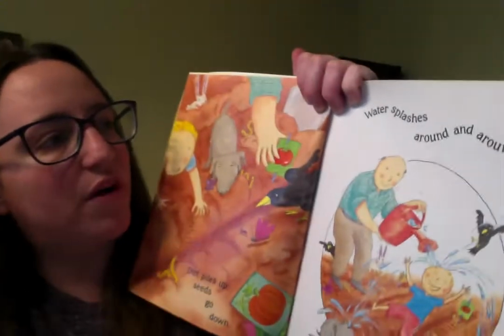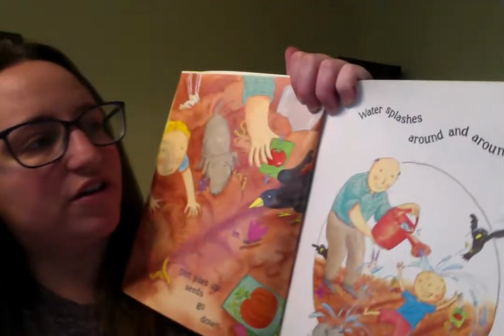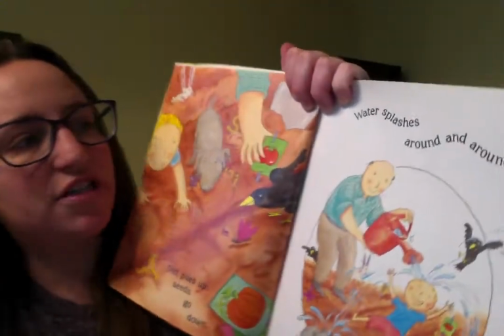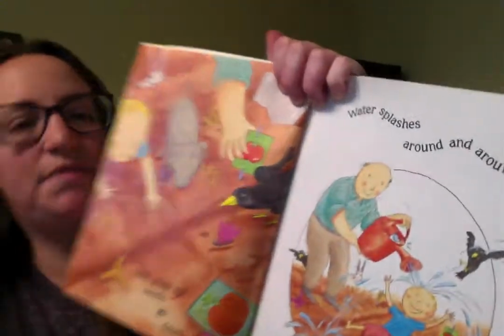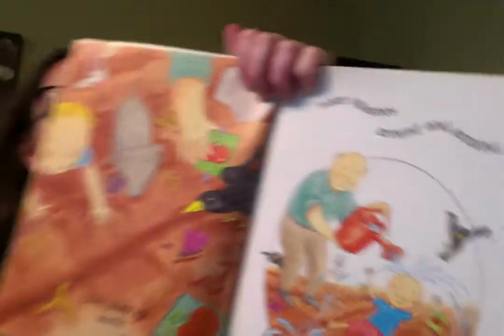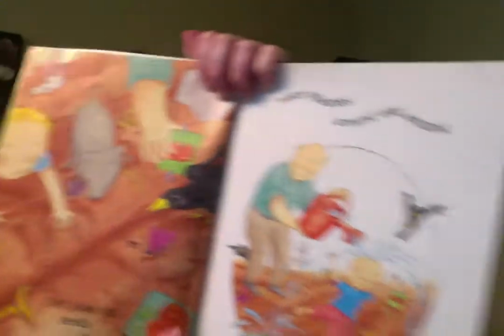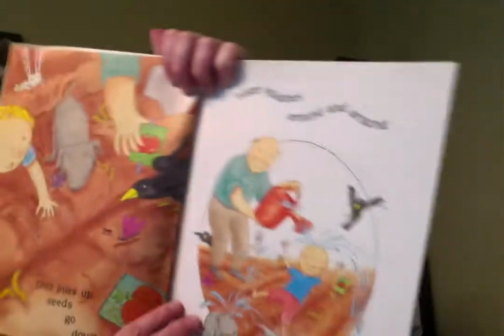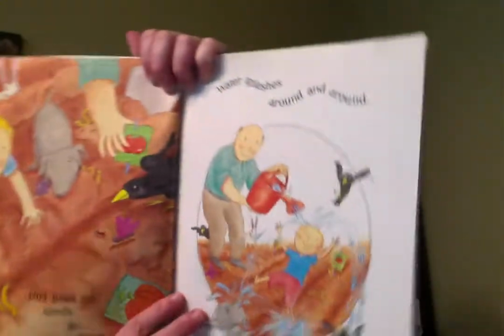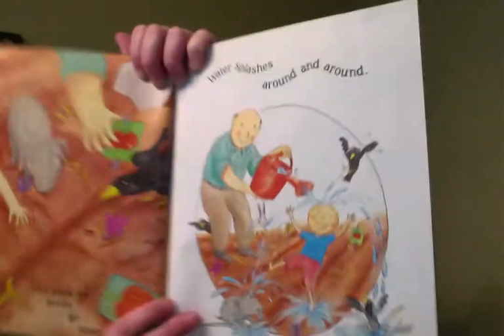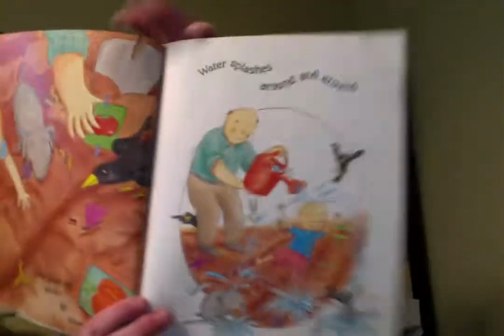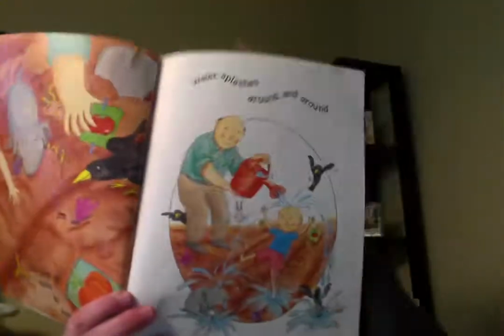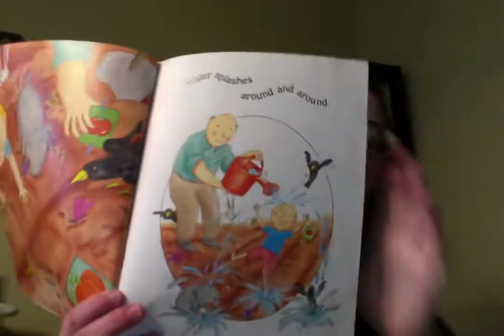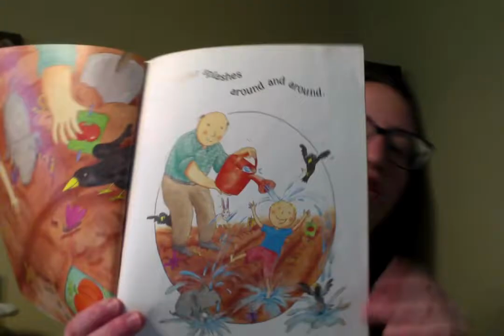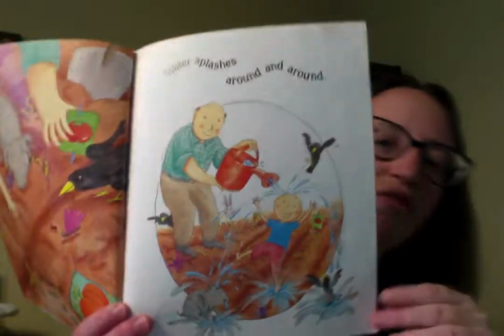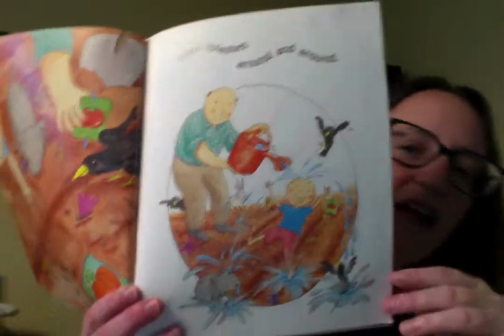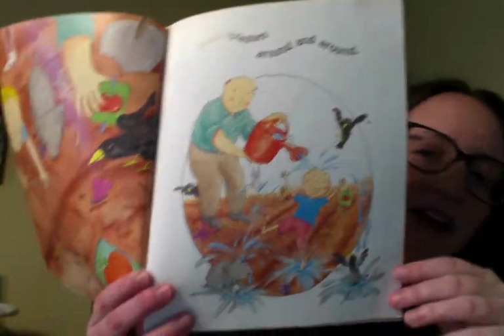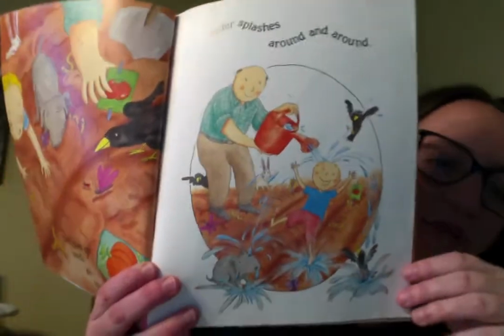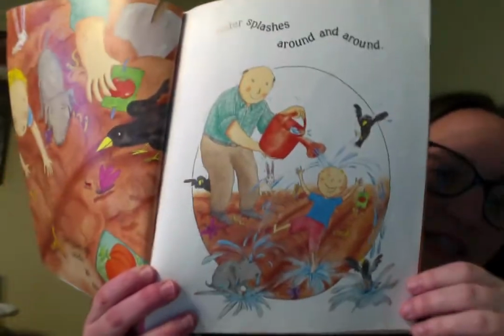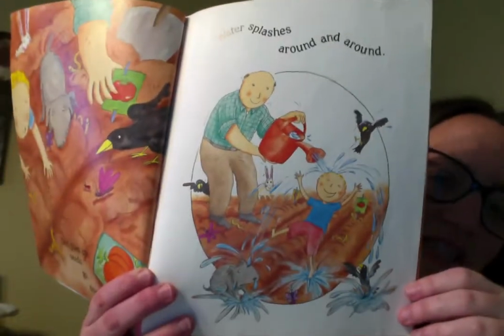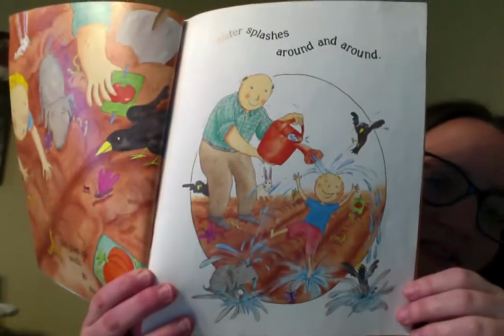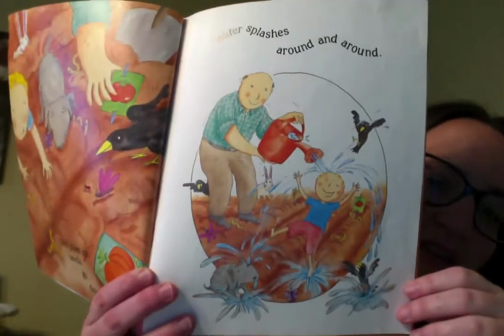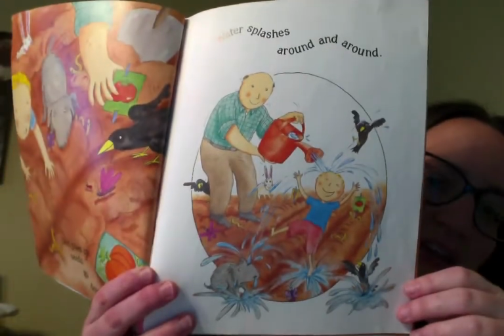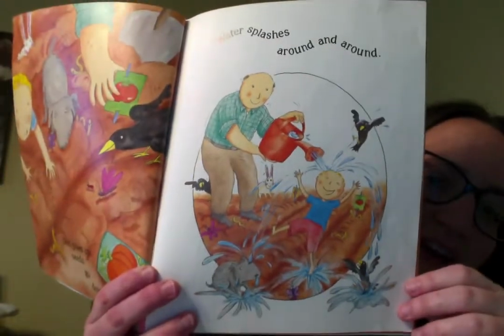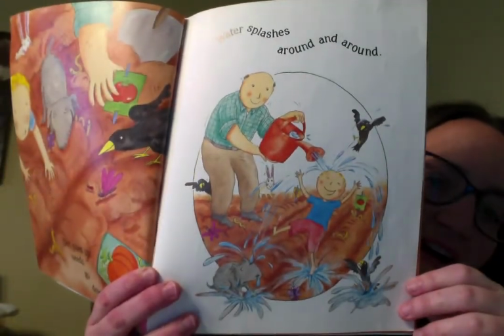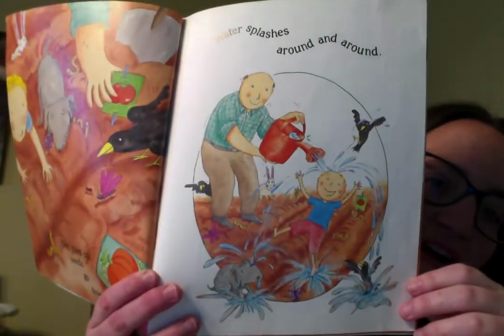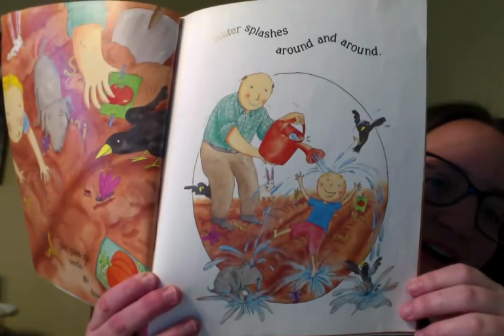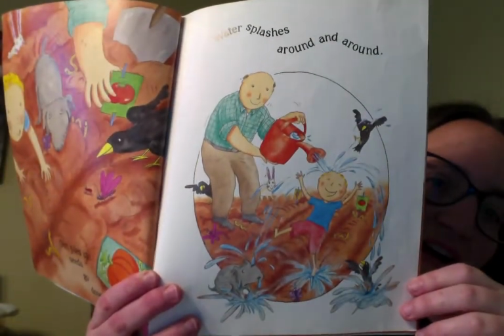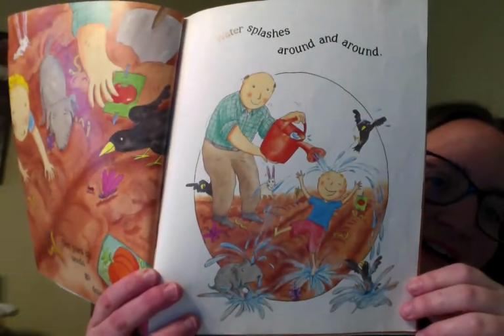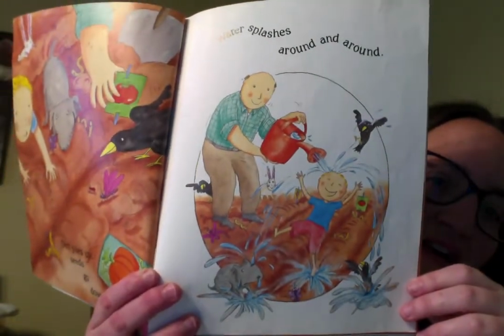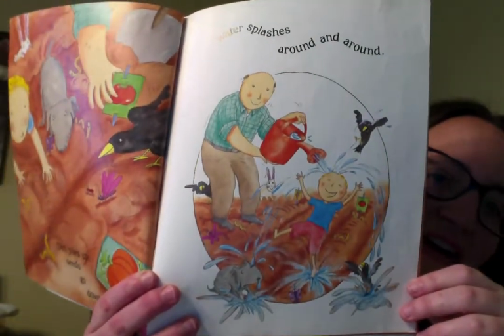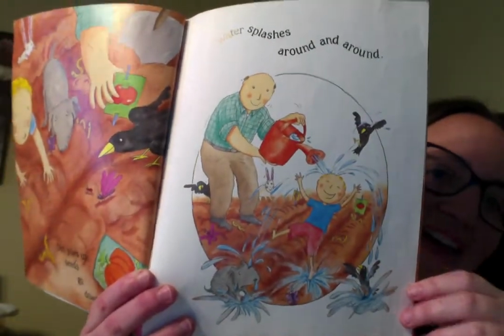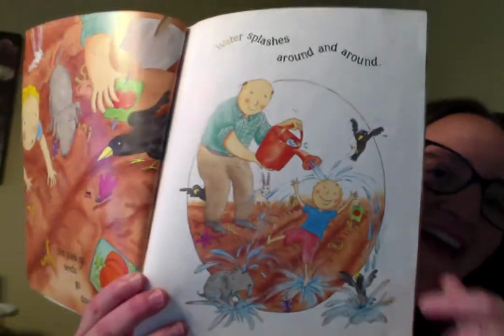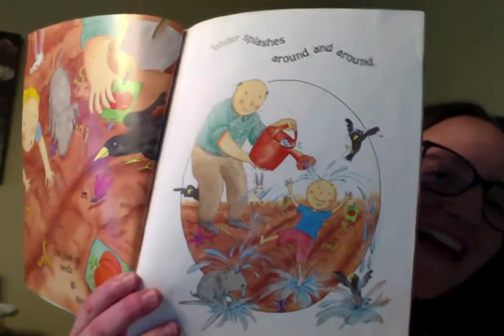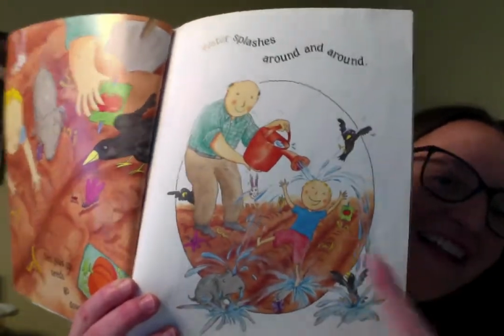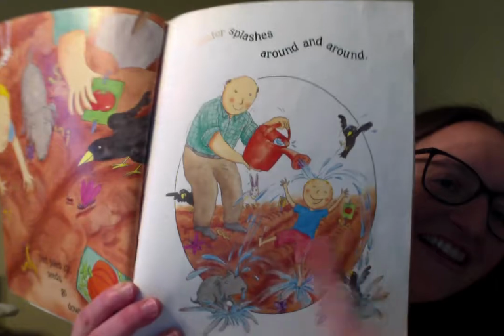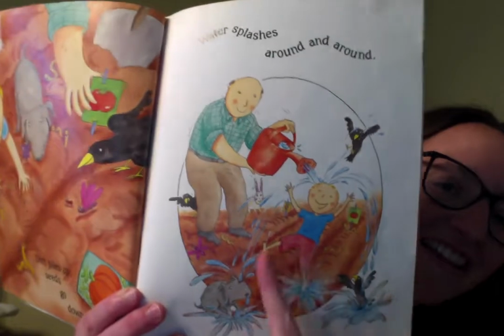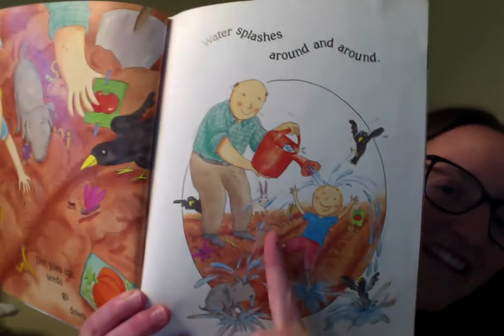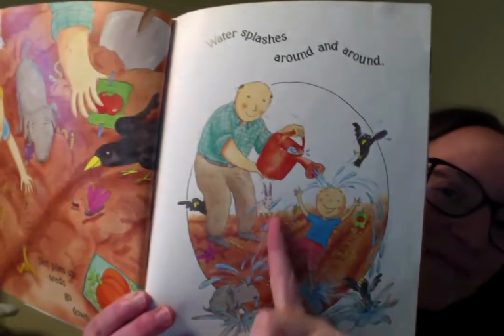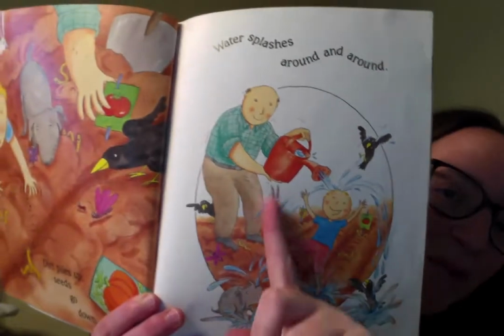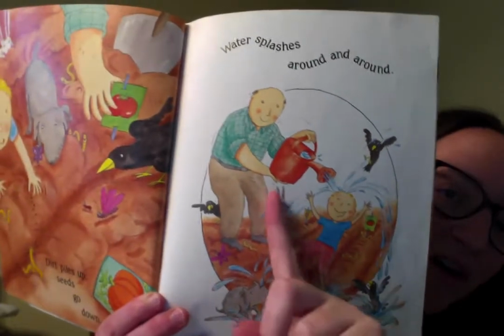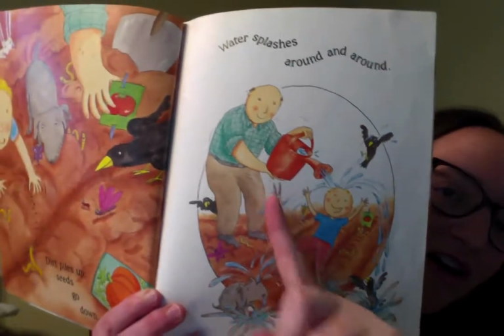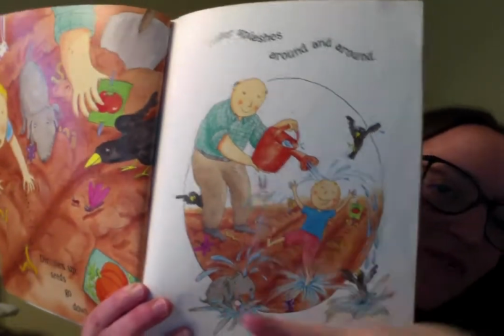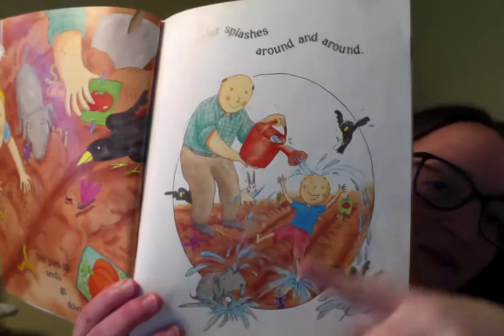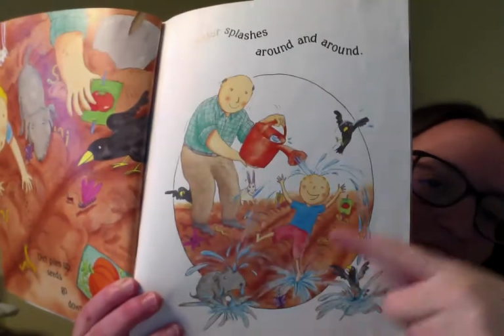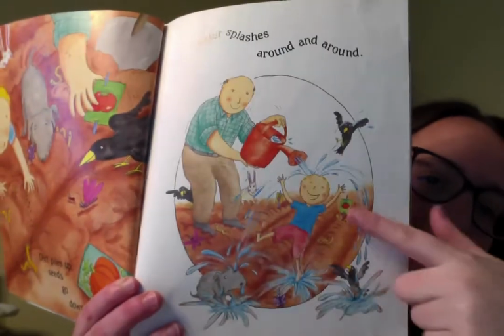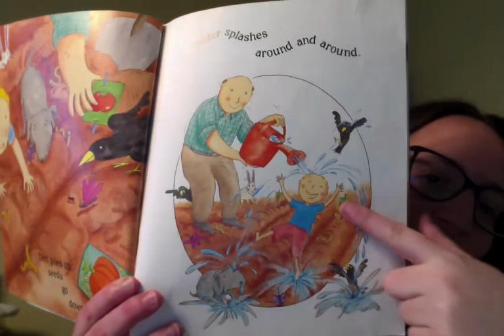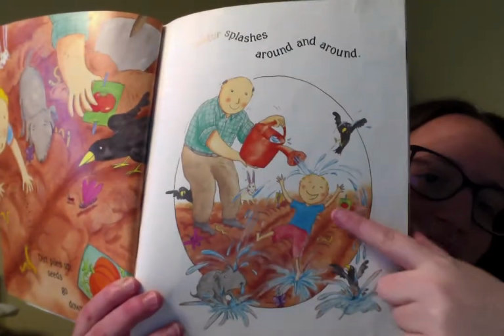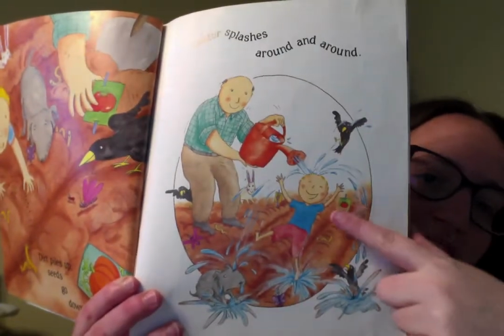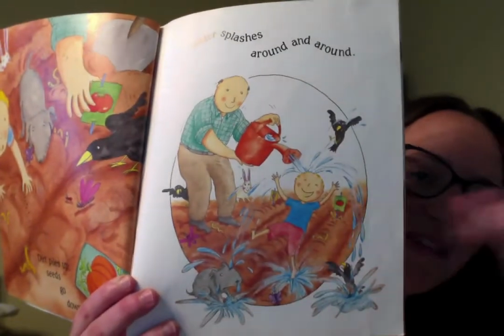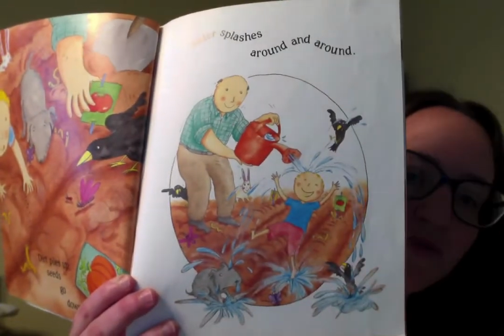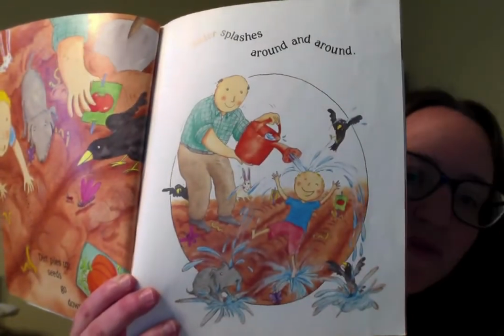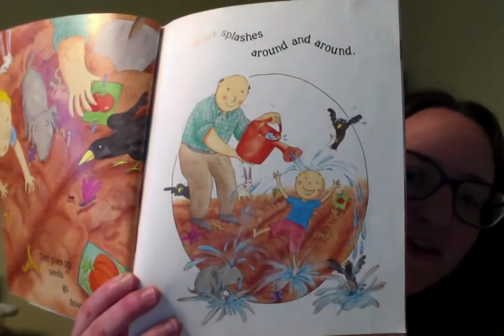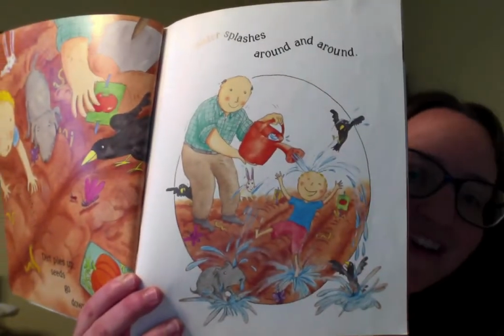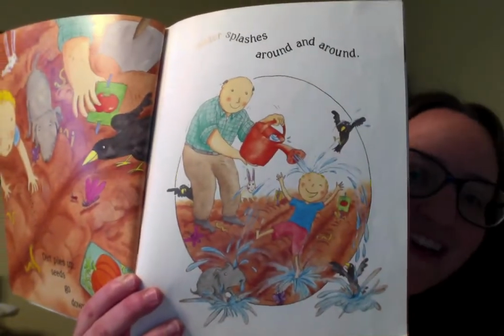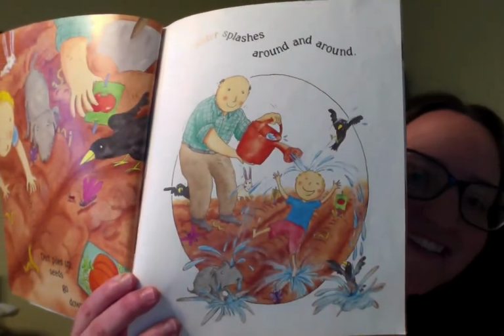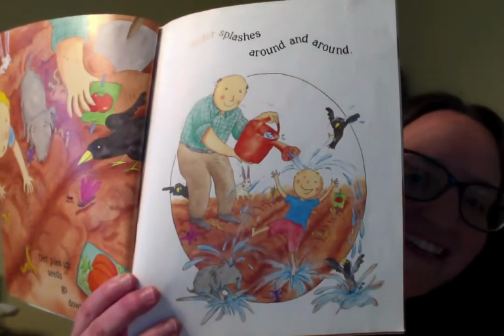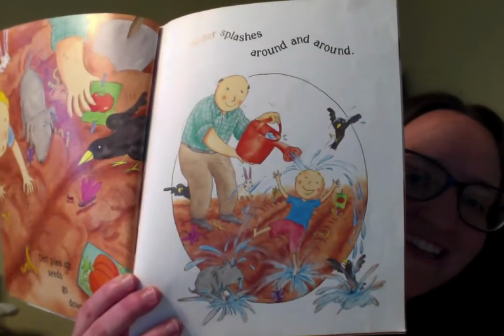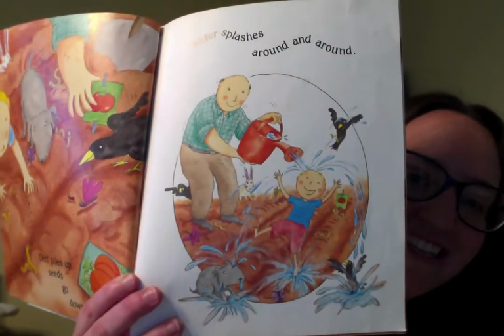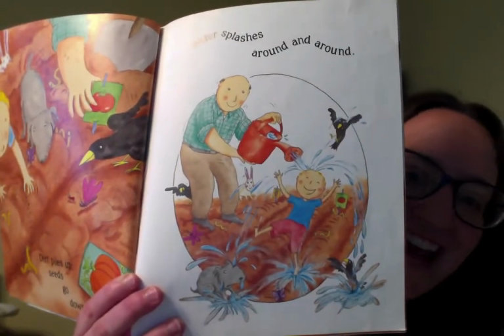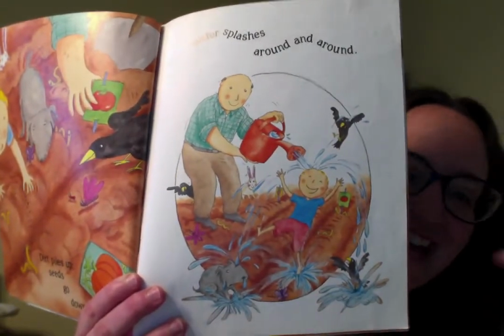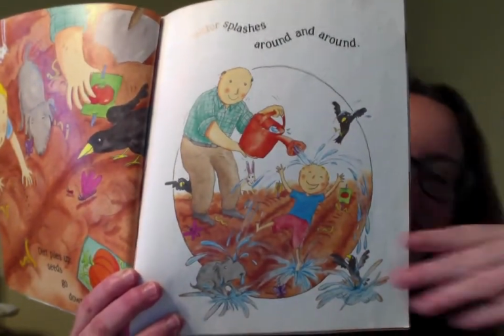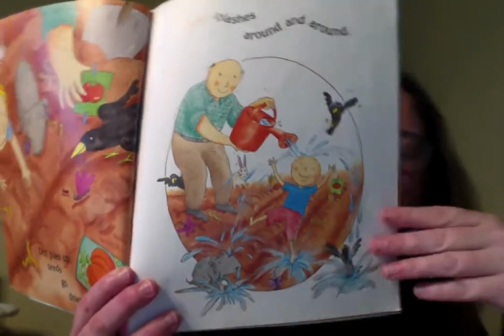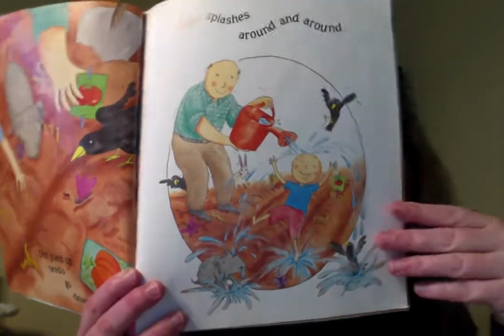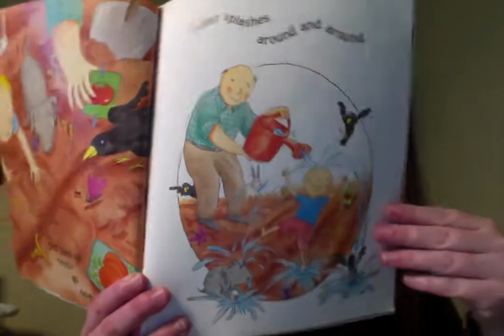What splashes around and around? What's he doing there? Look, he's pouring water onto the boy. How silly is that? He's getting away.